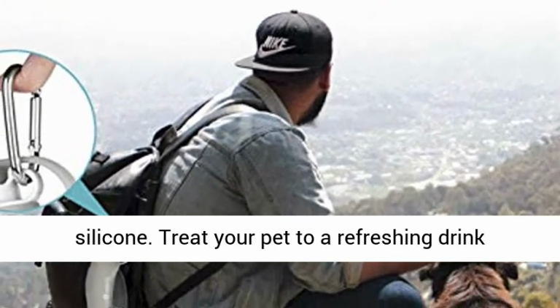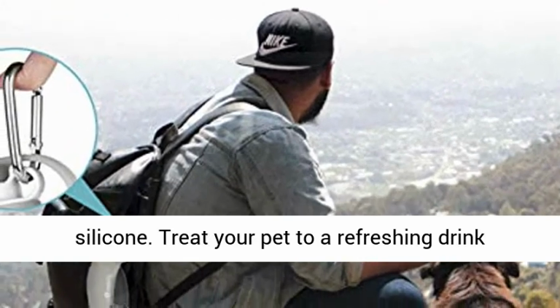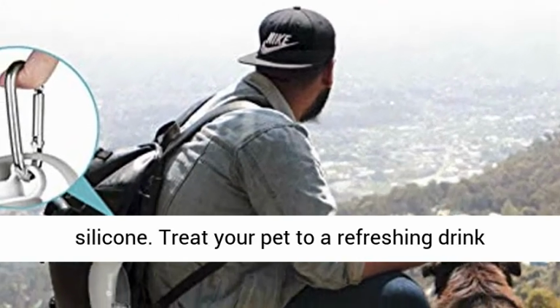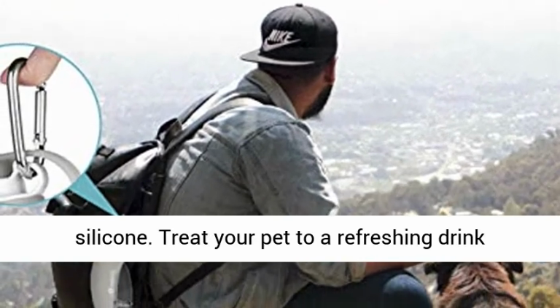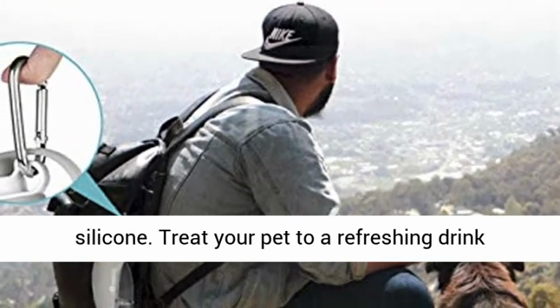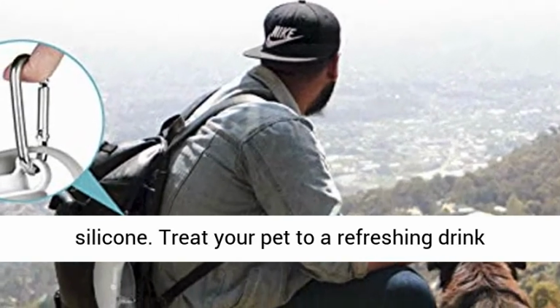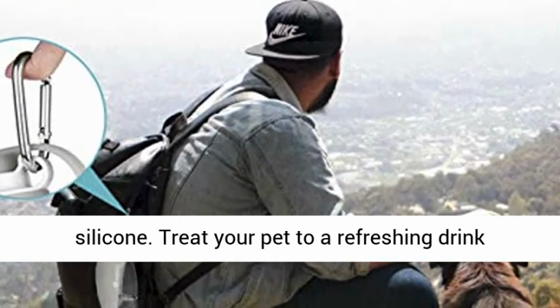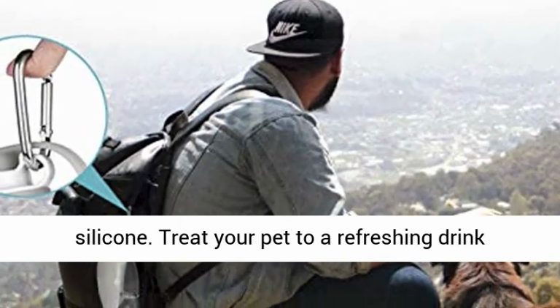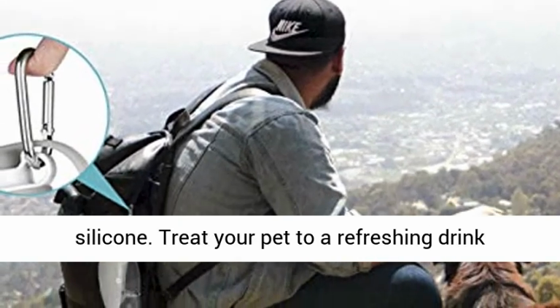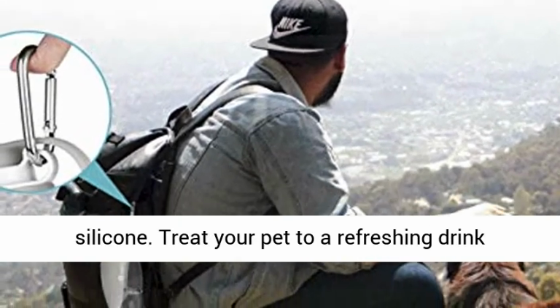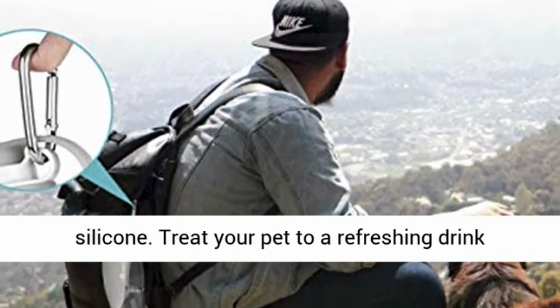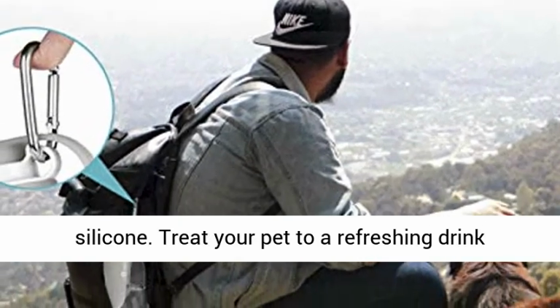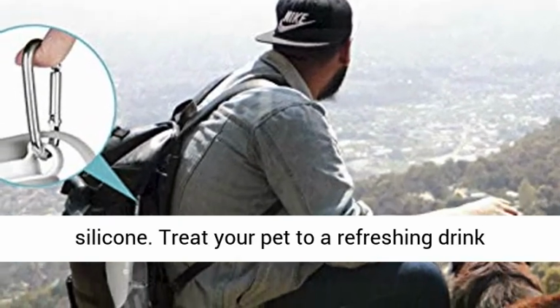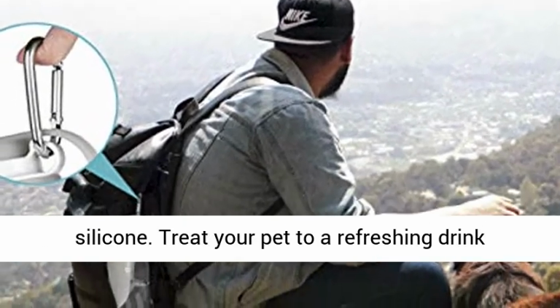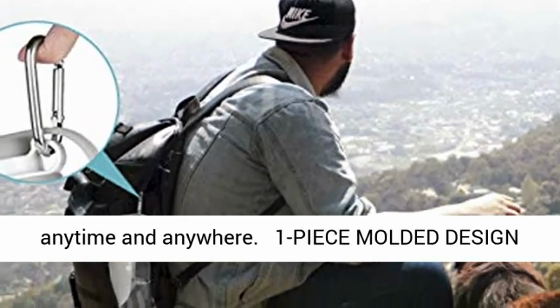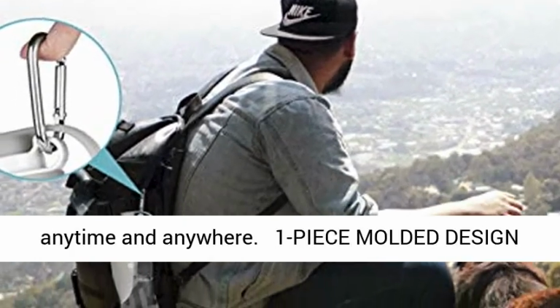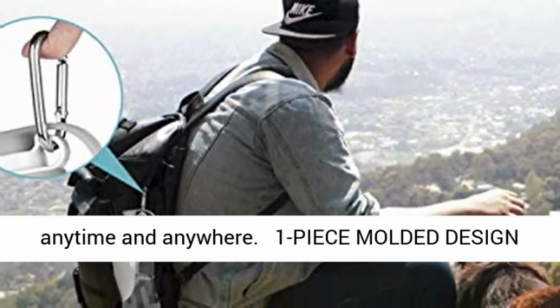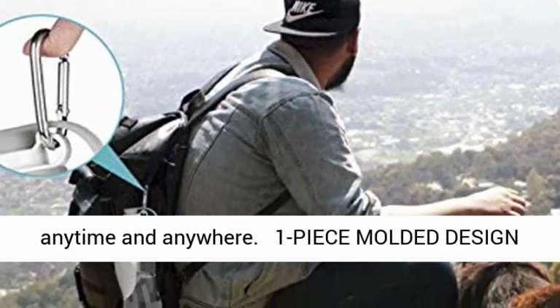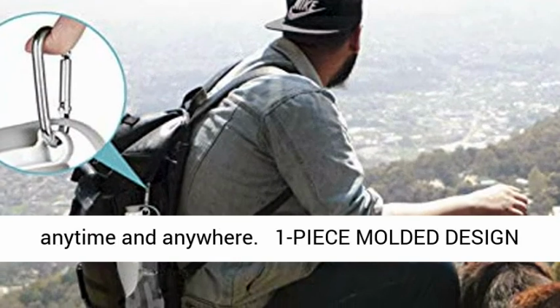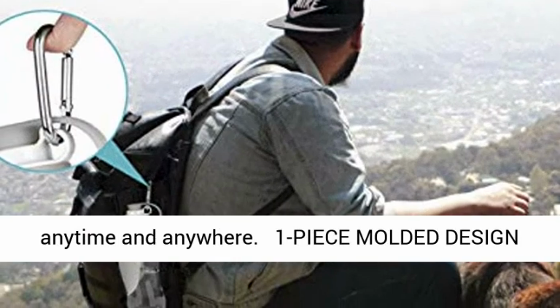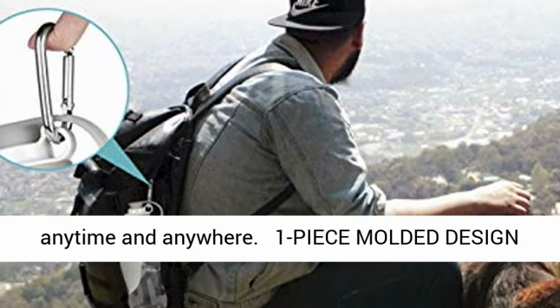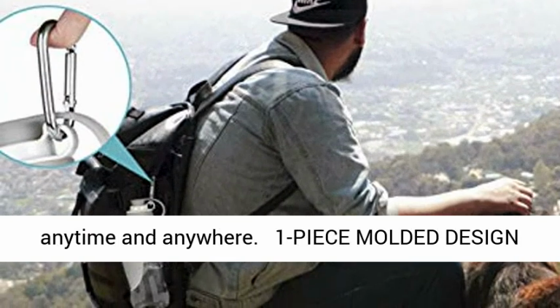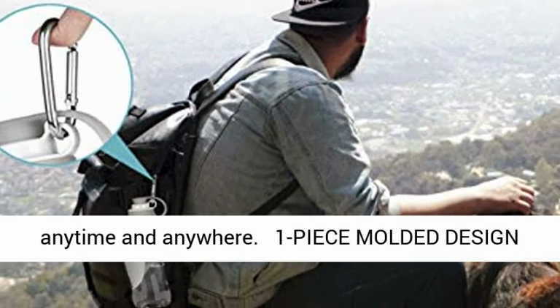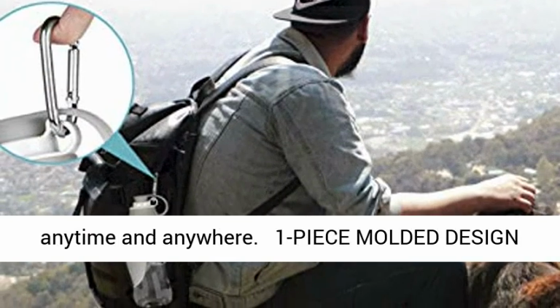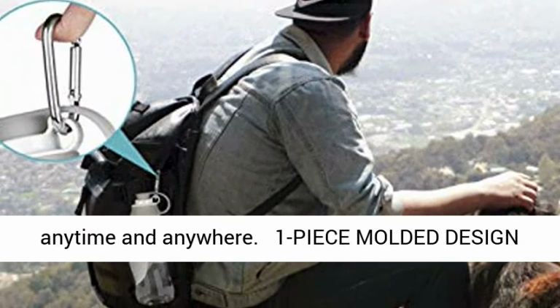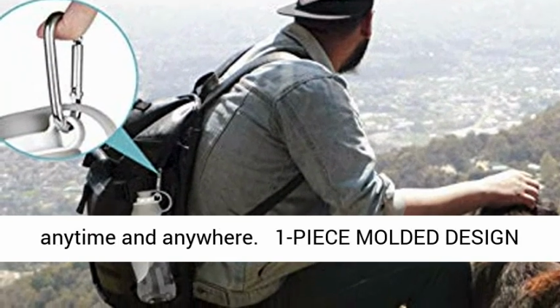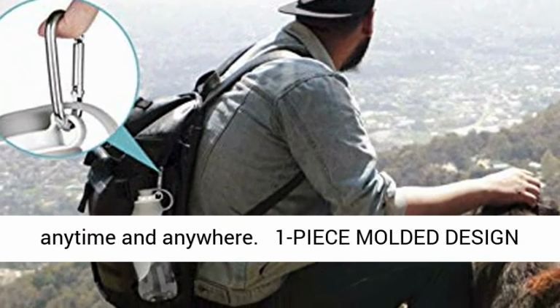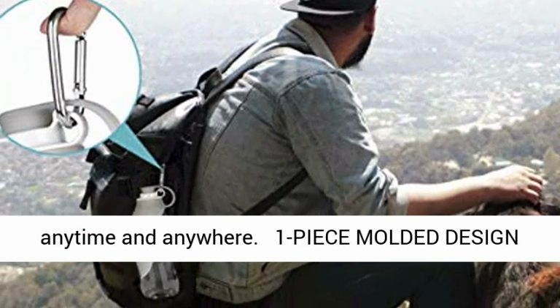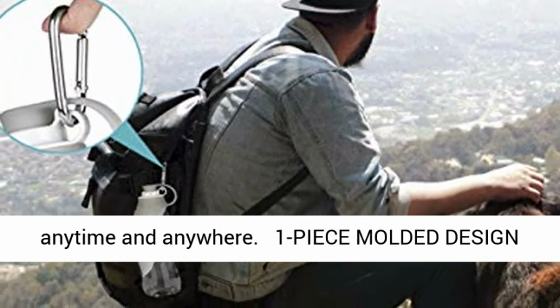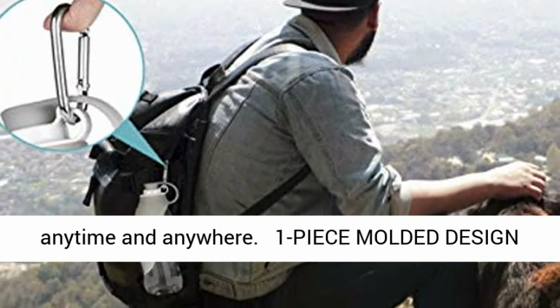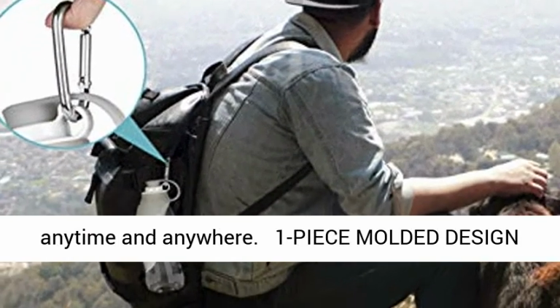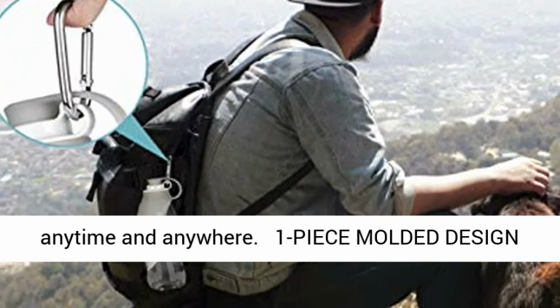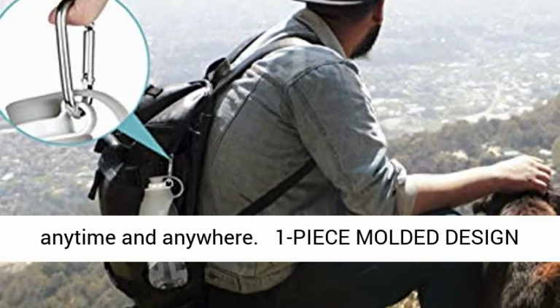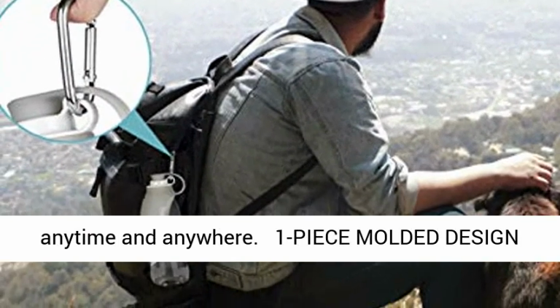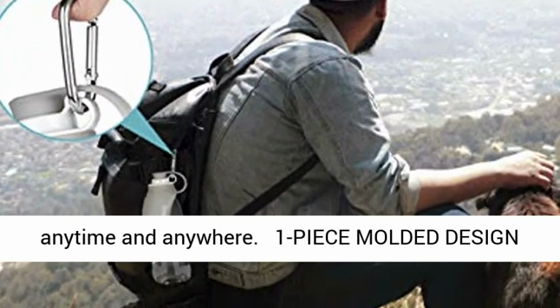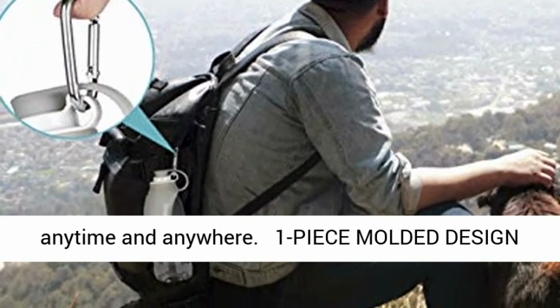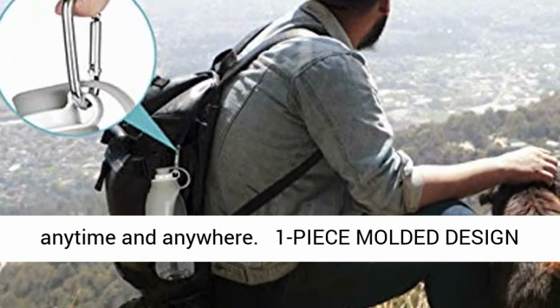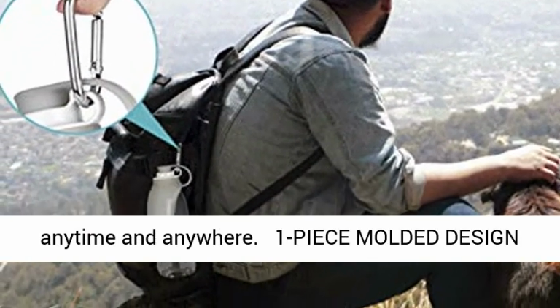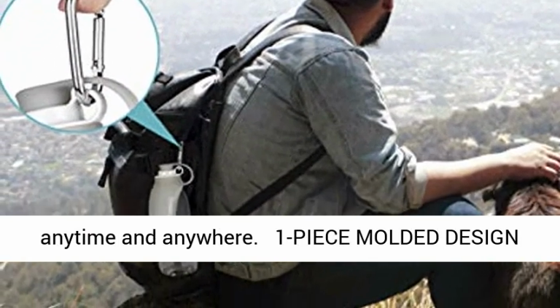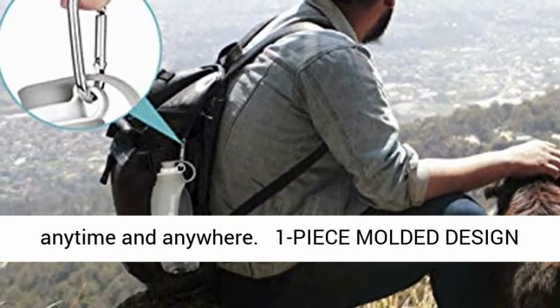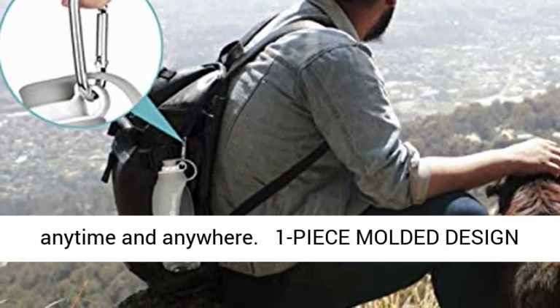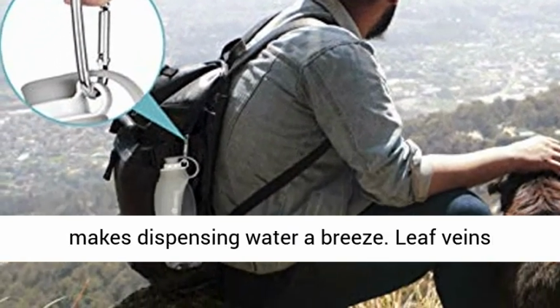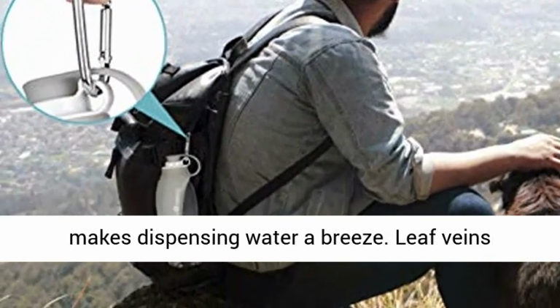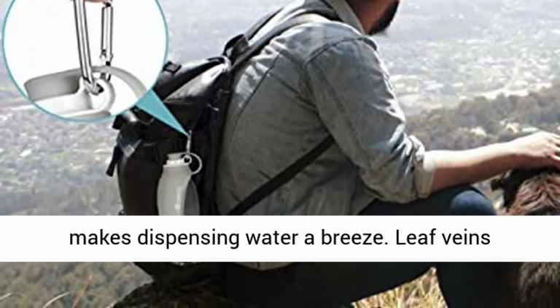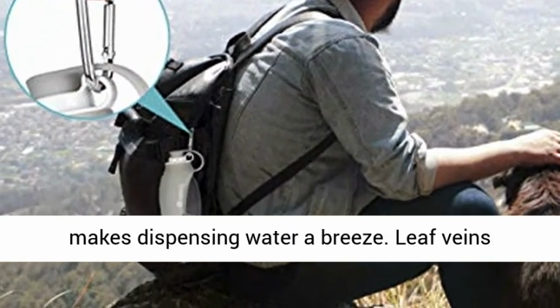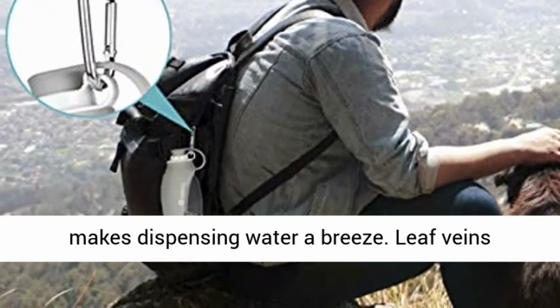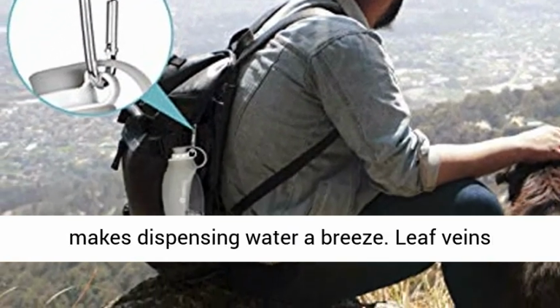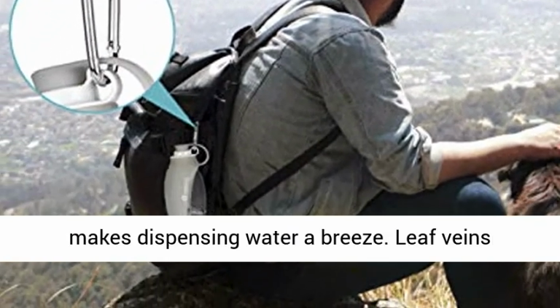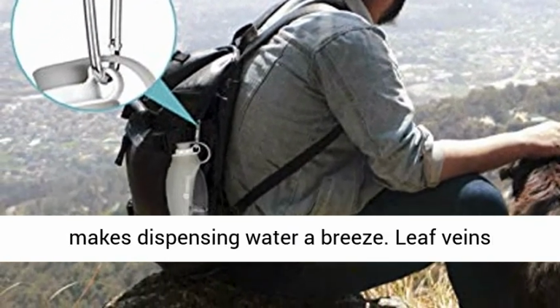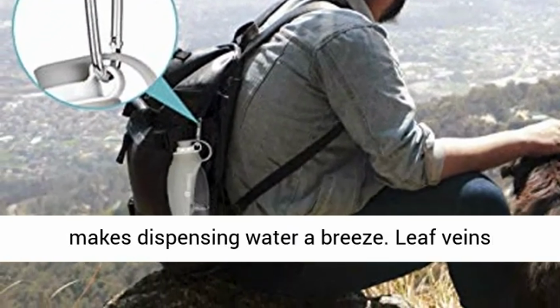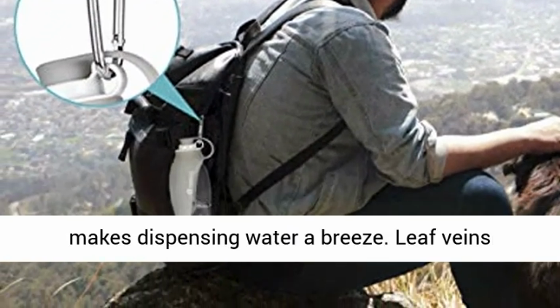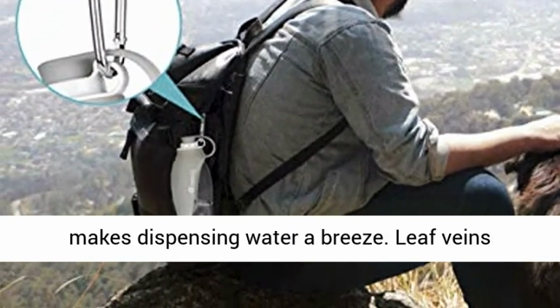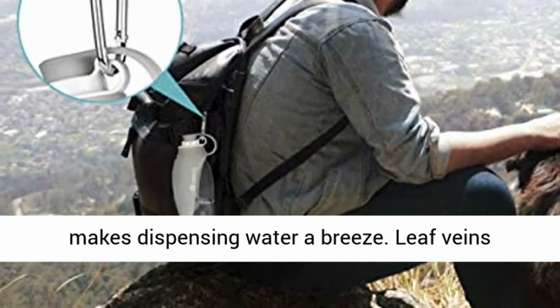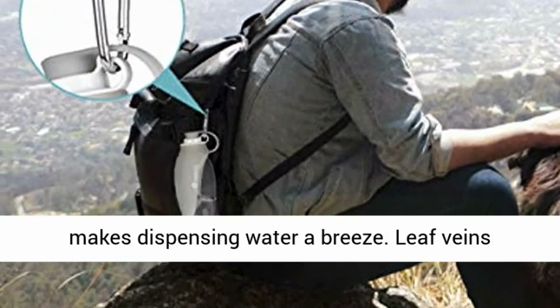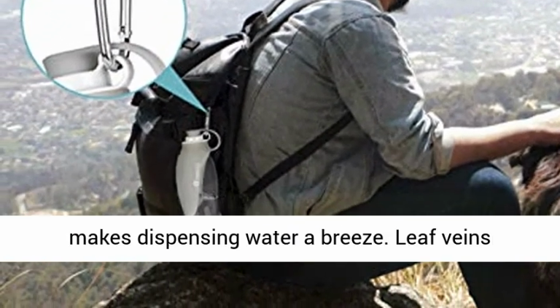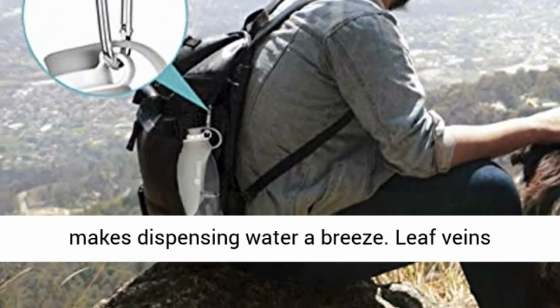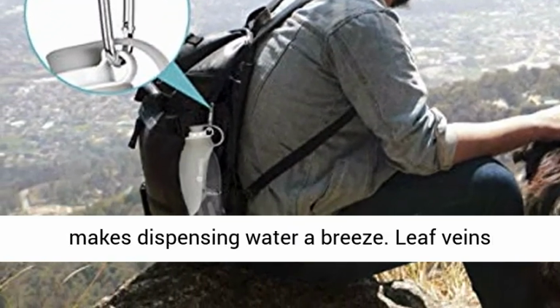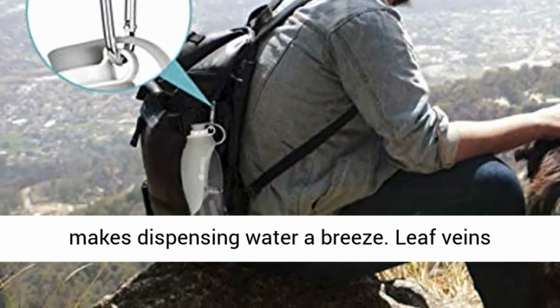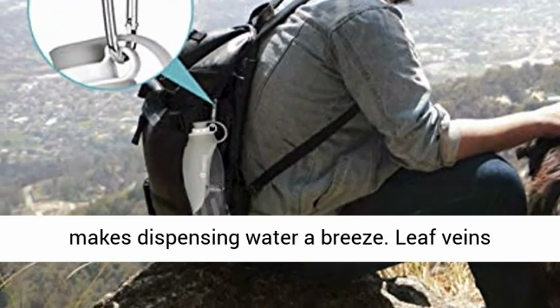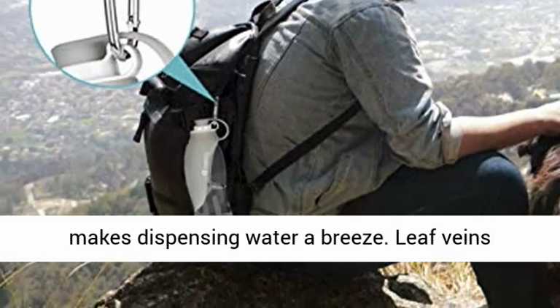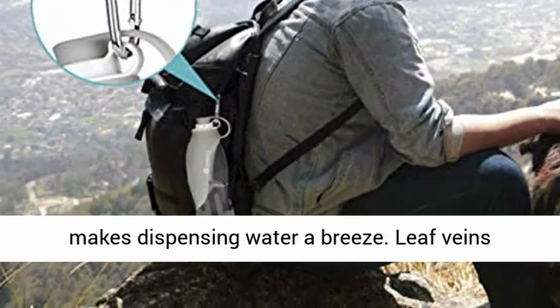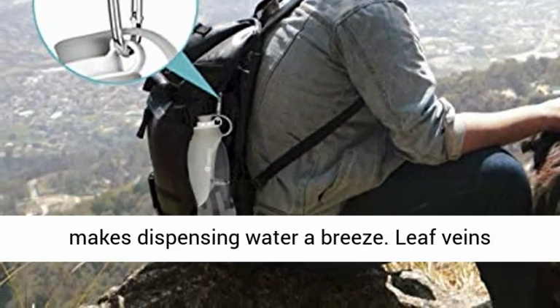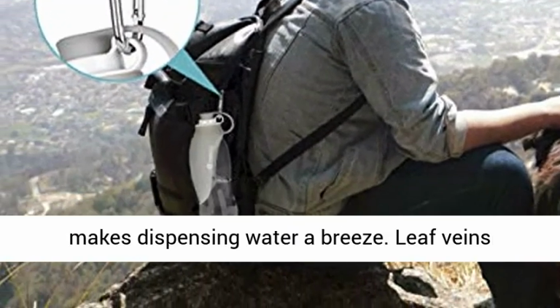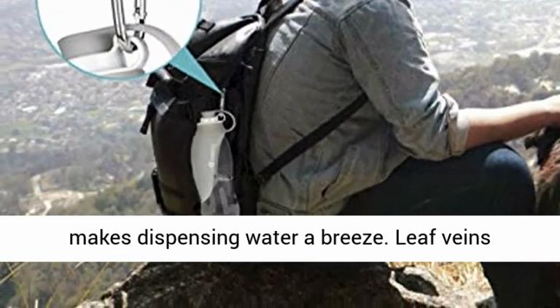Treat your pet to a refreshing drink anytime and anywhere. The one-piece molded design makes dispensing water a breeze.